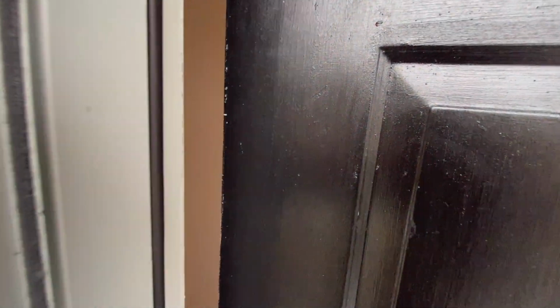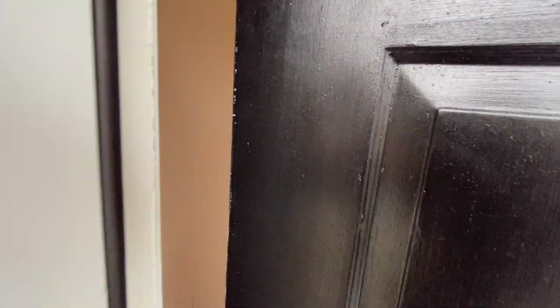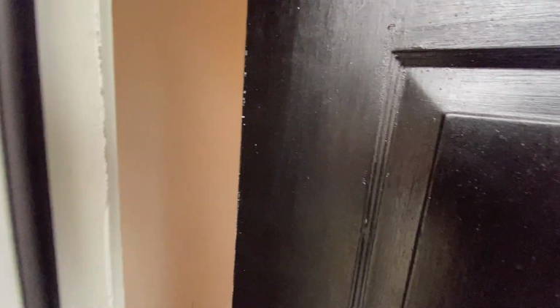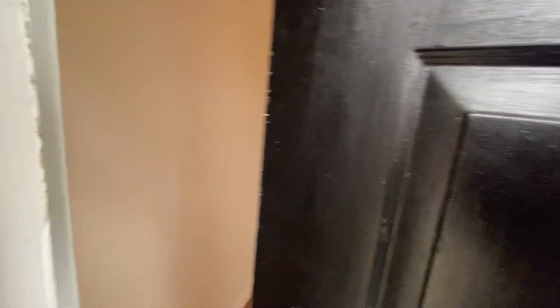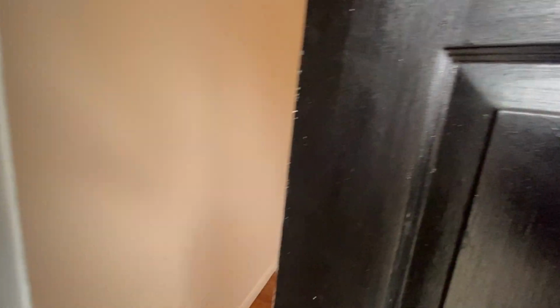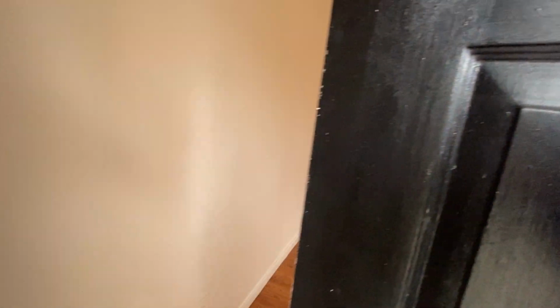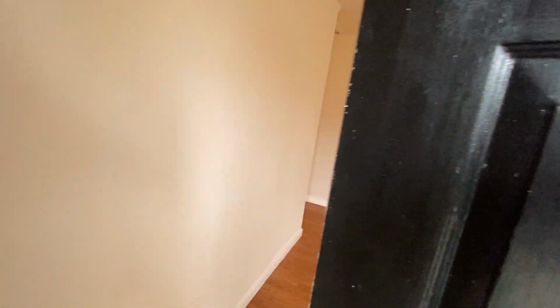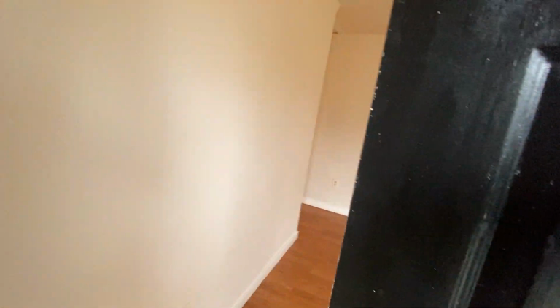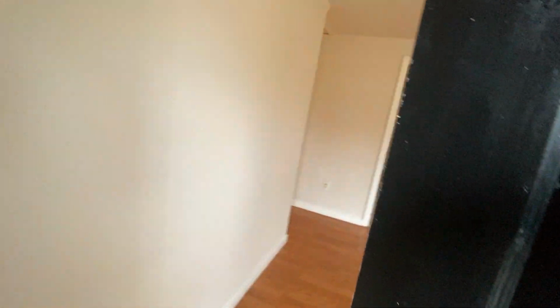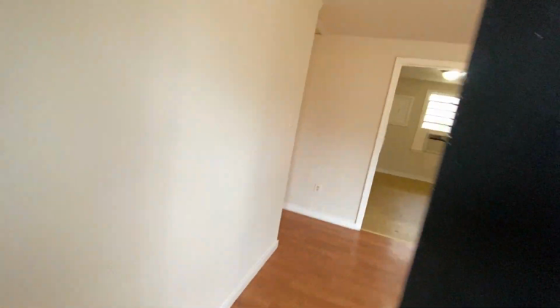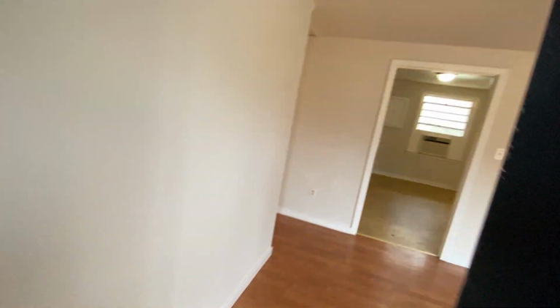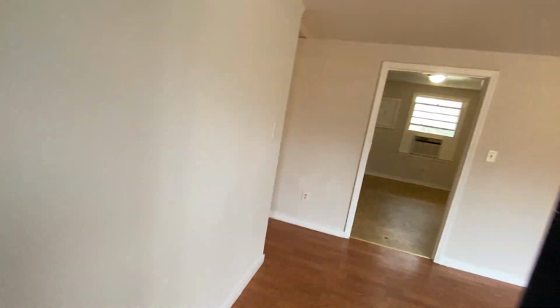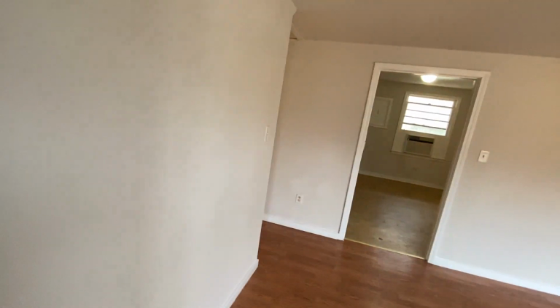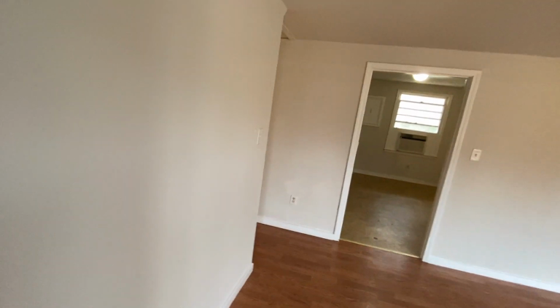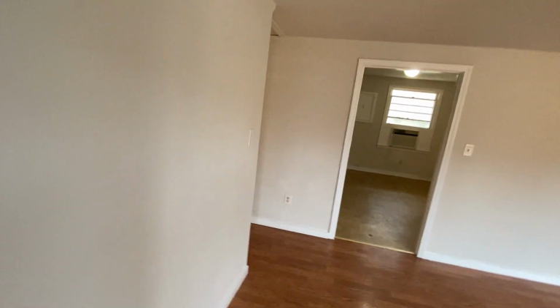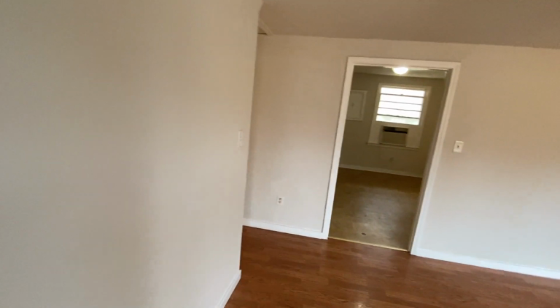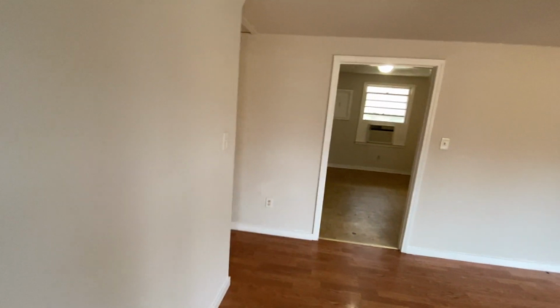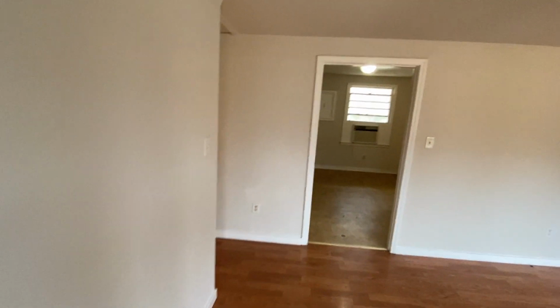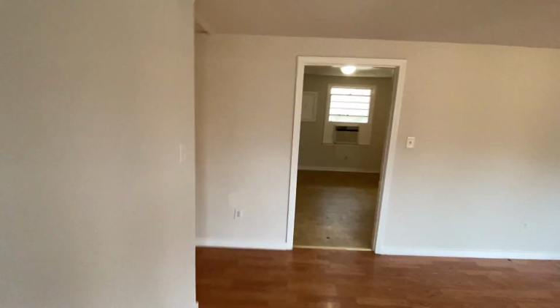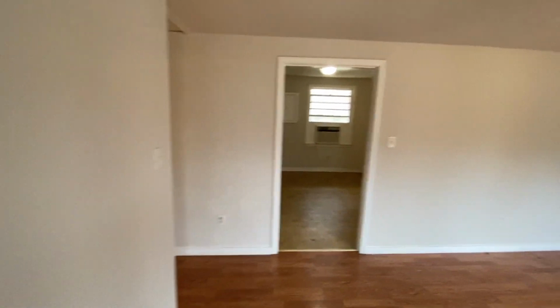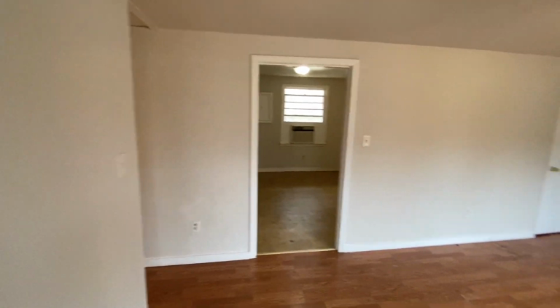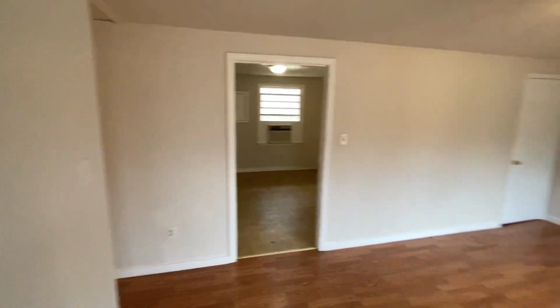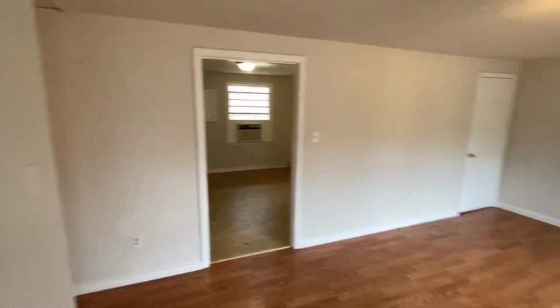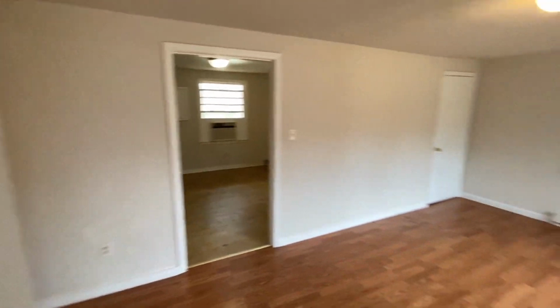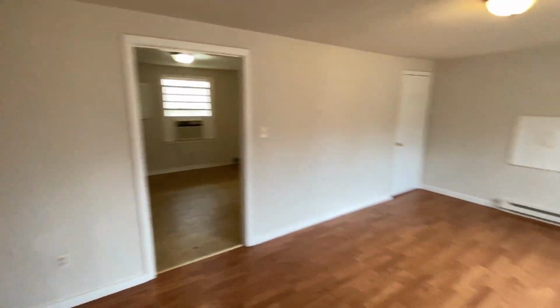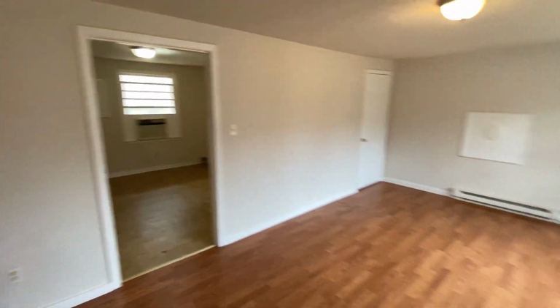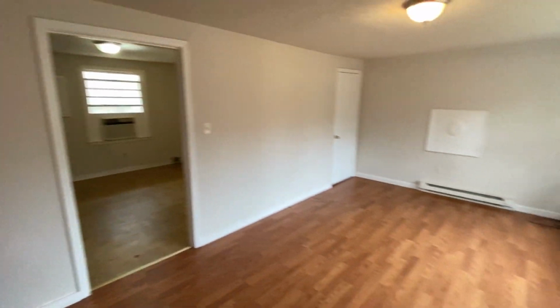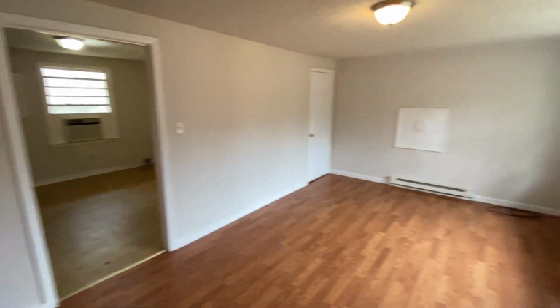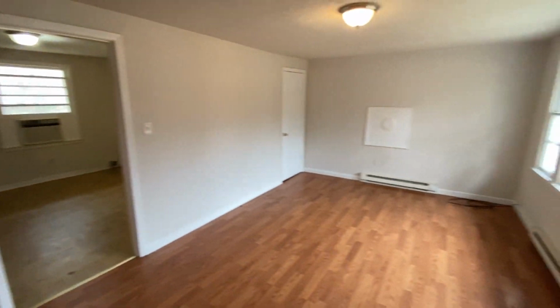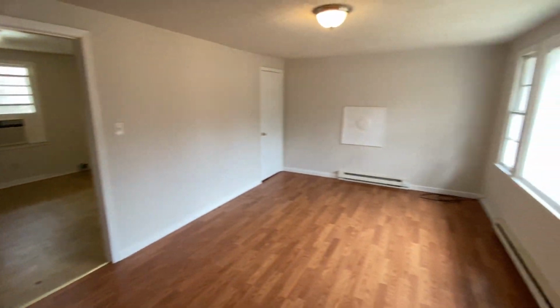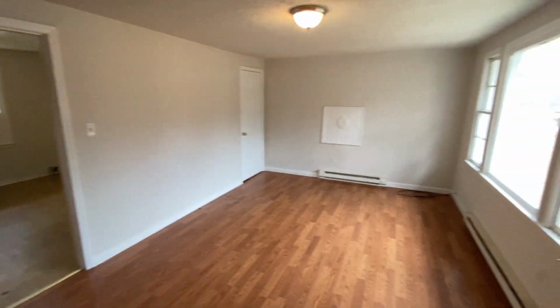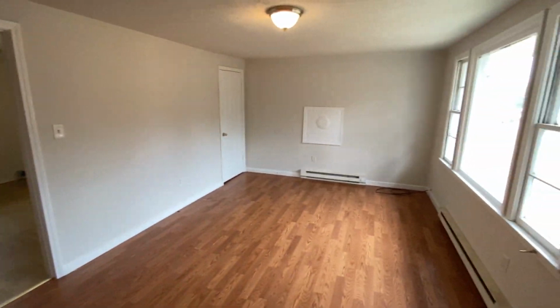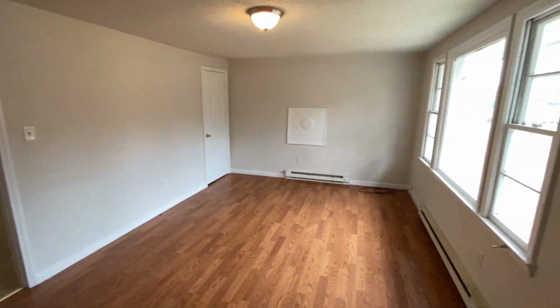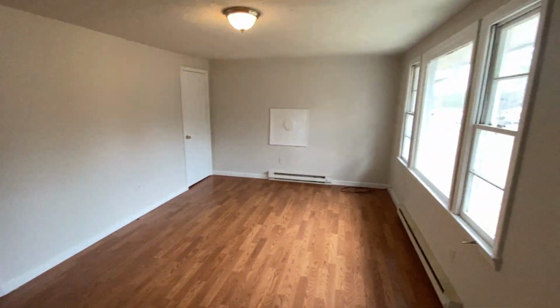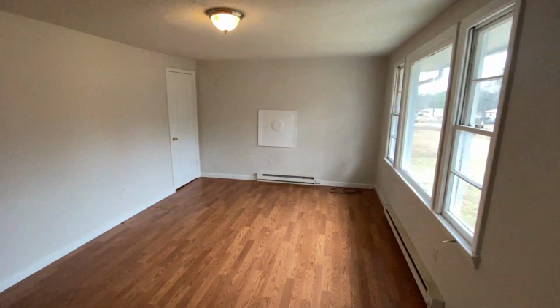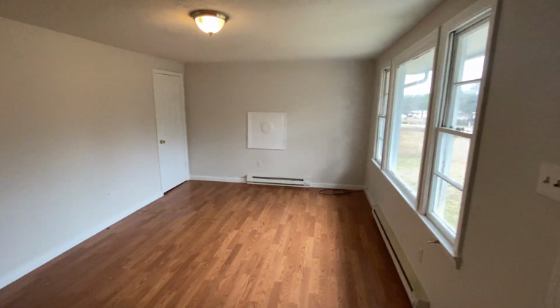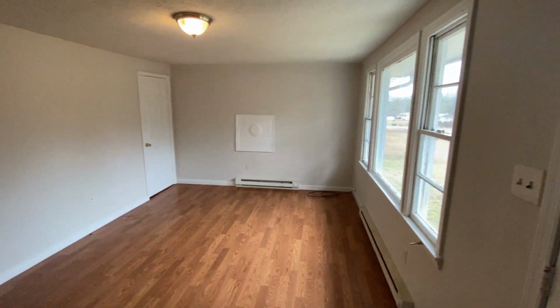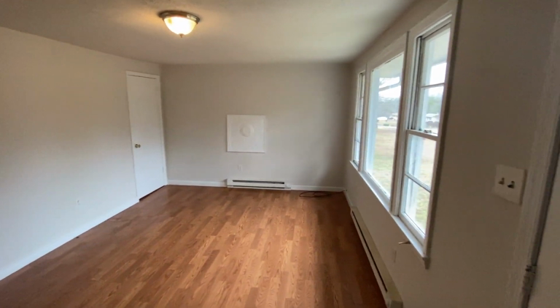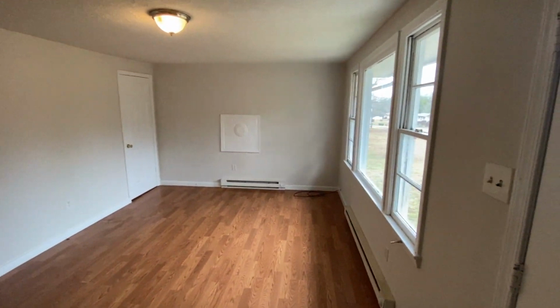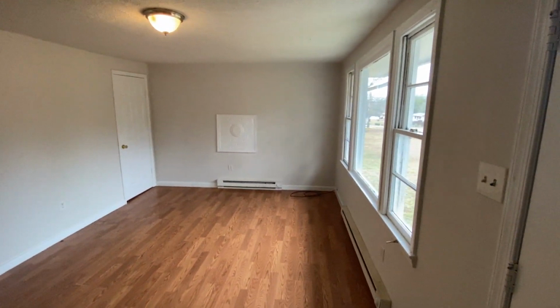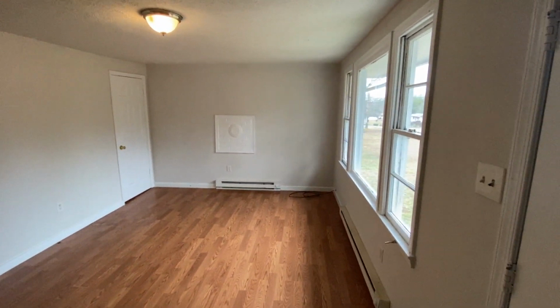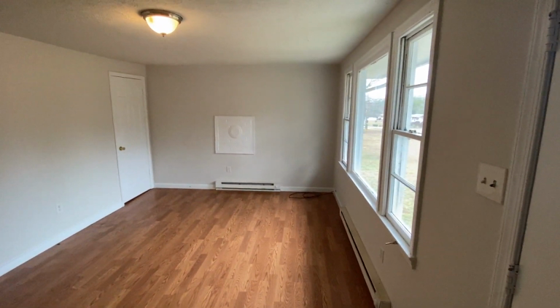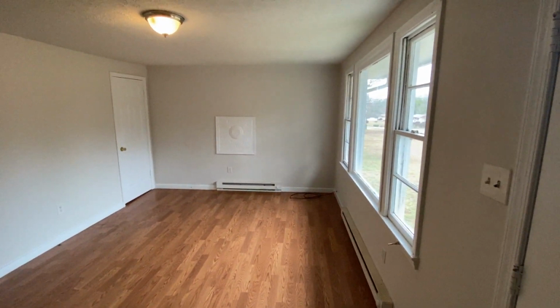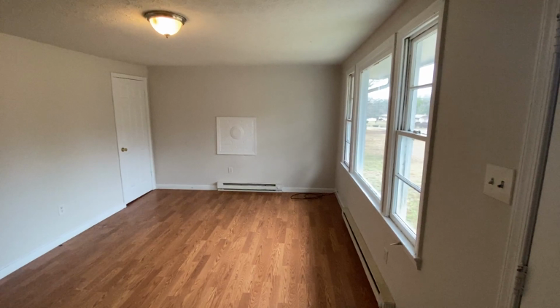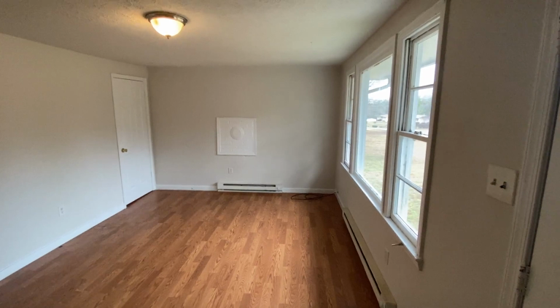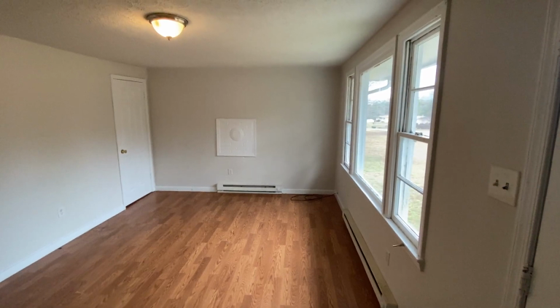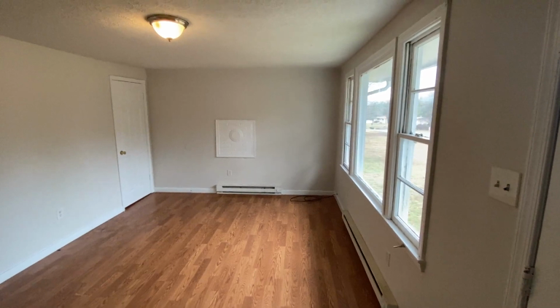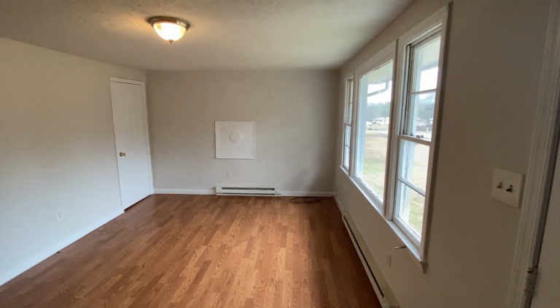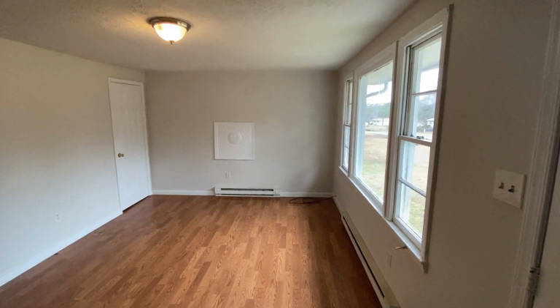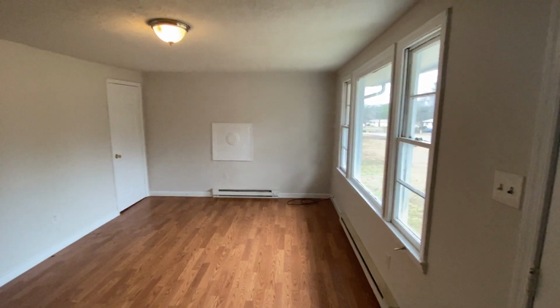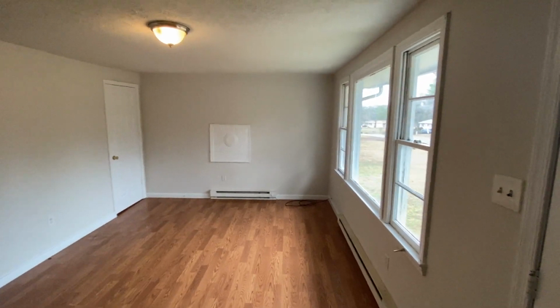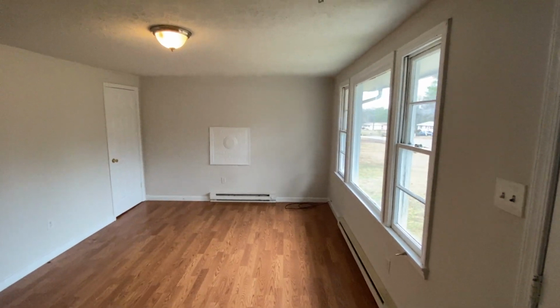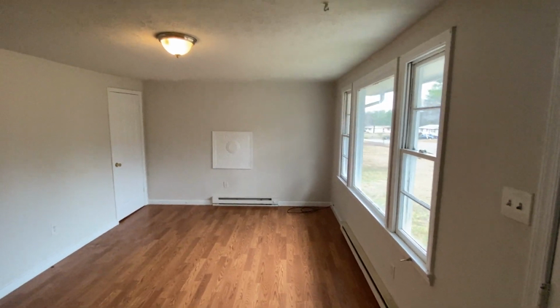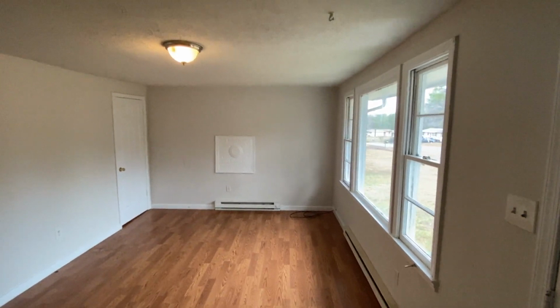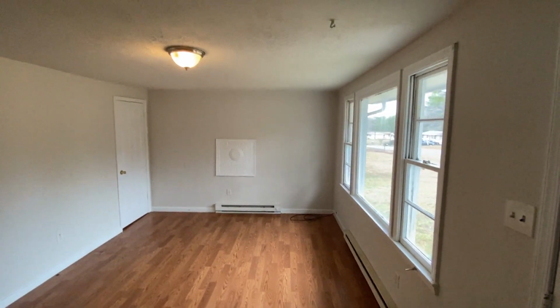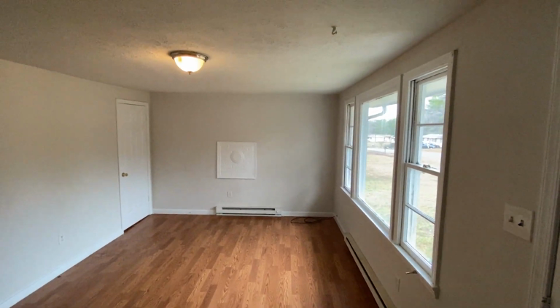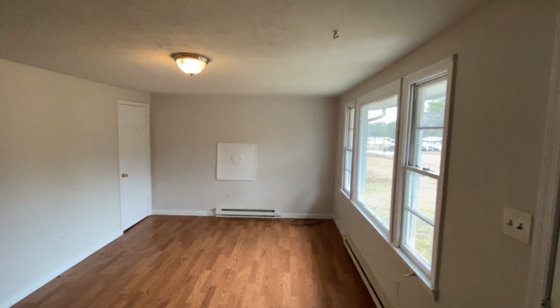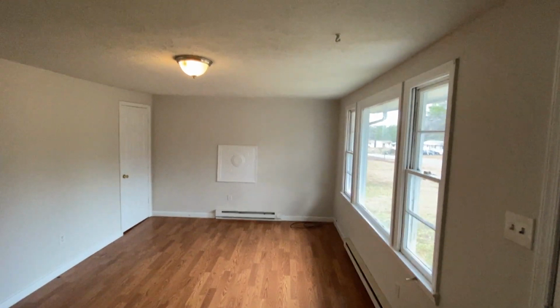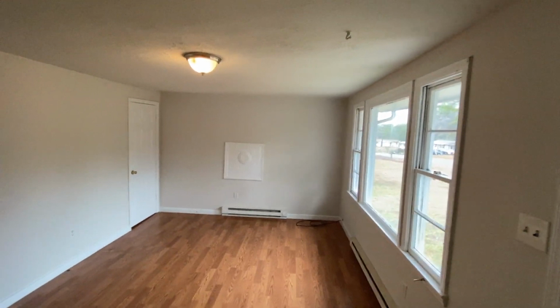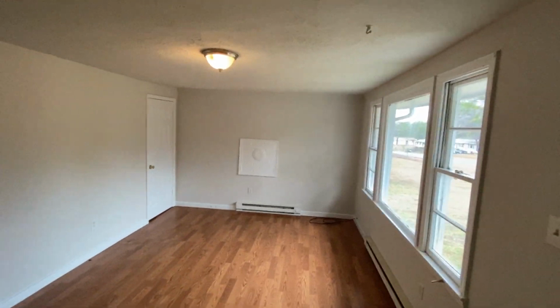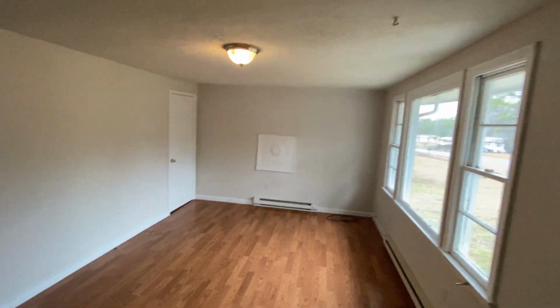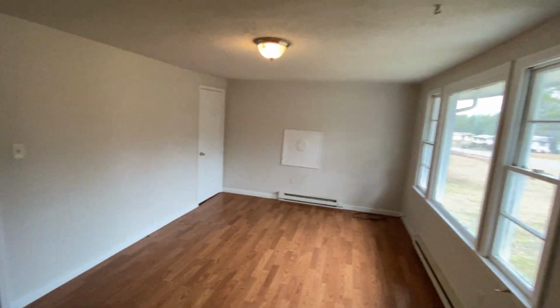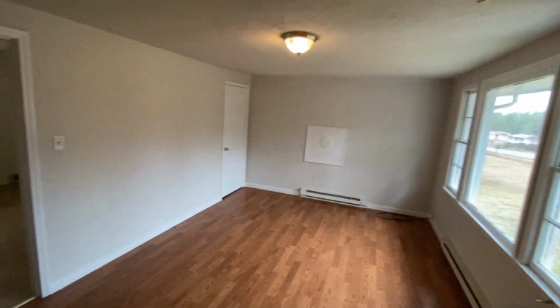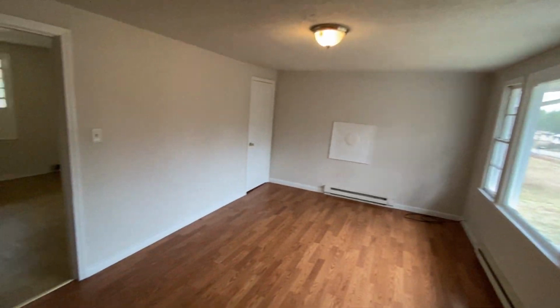As we enter we come into the family room. We've got a nice big bay window letting in a lot of natural lighting.